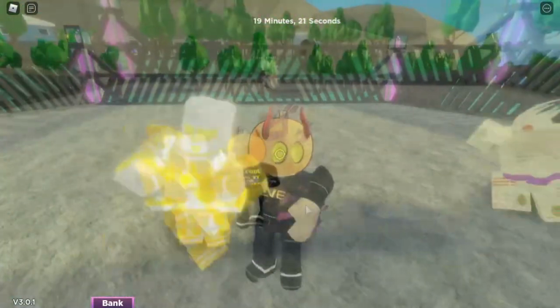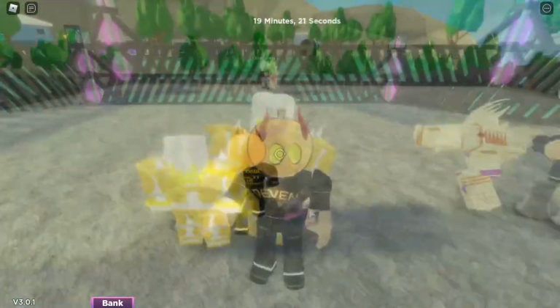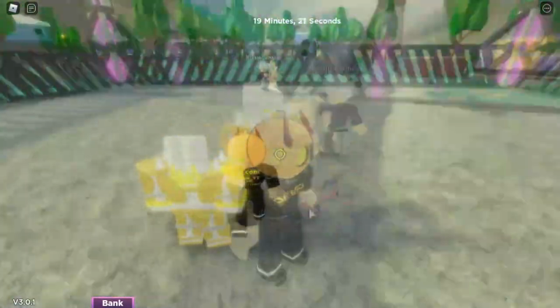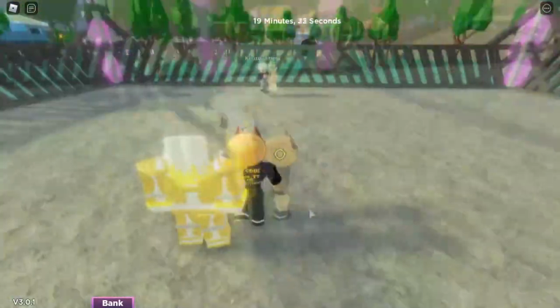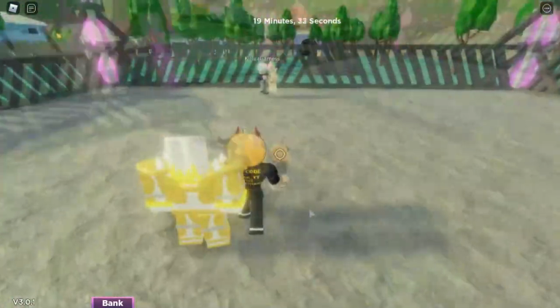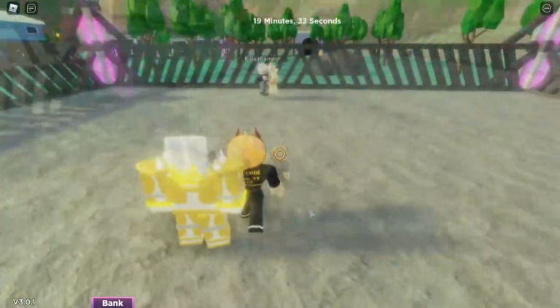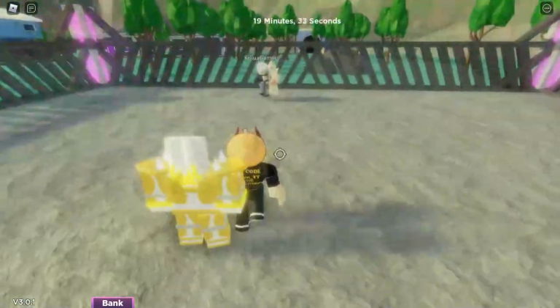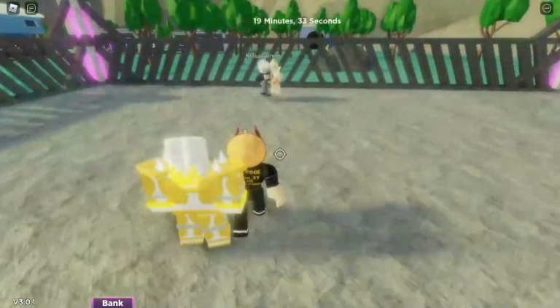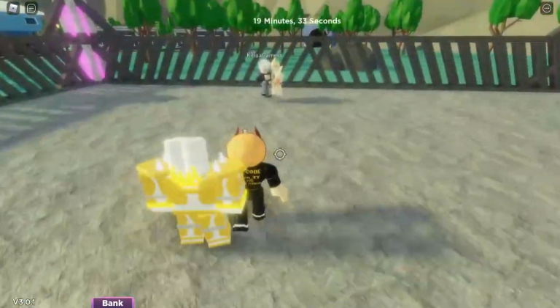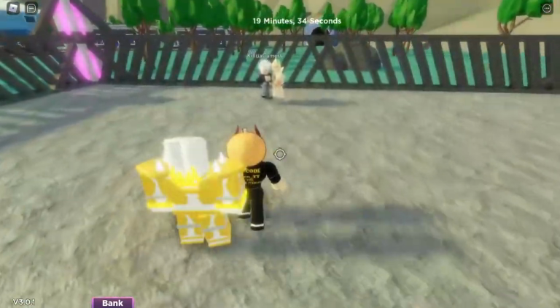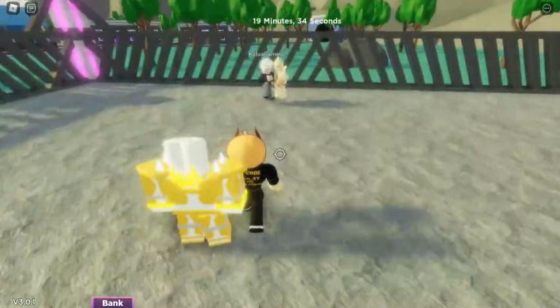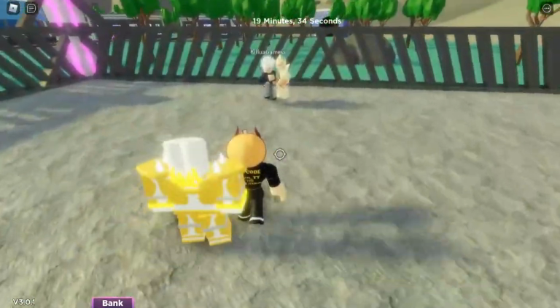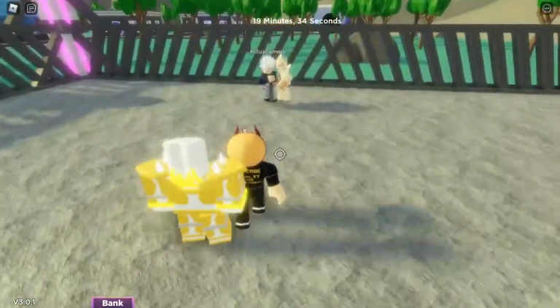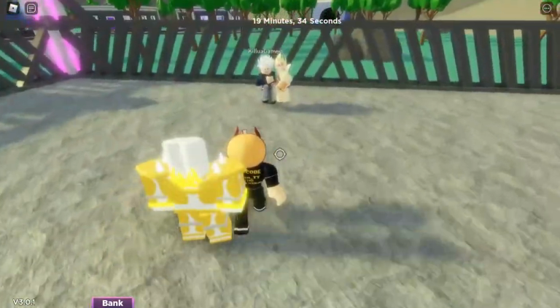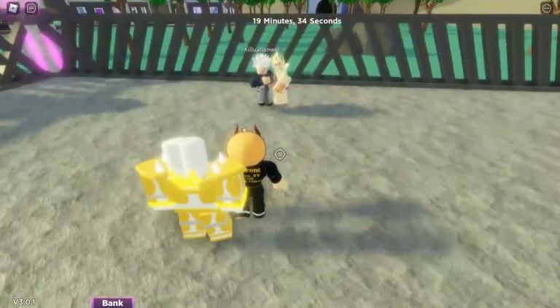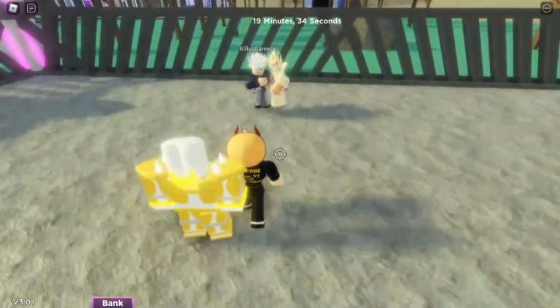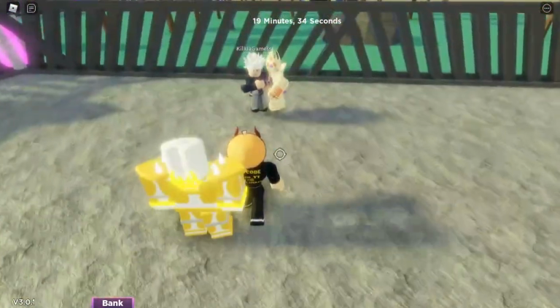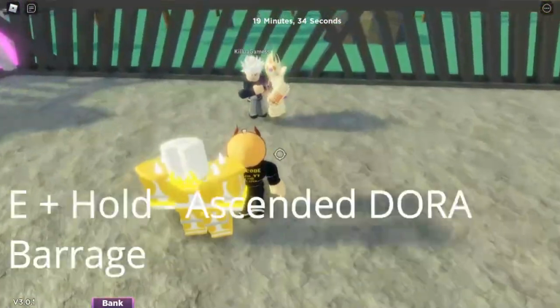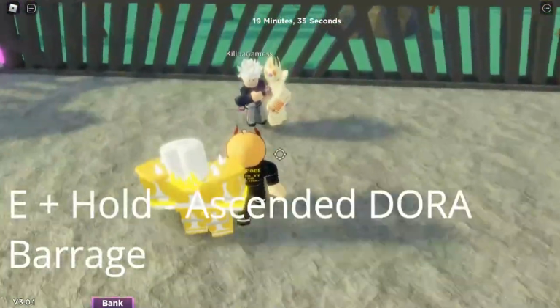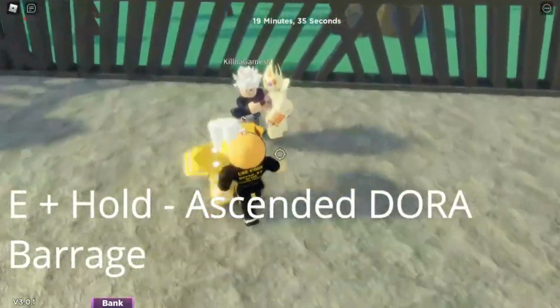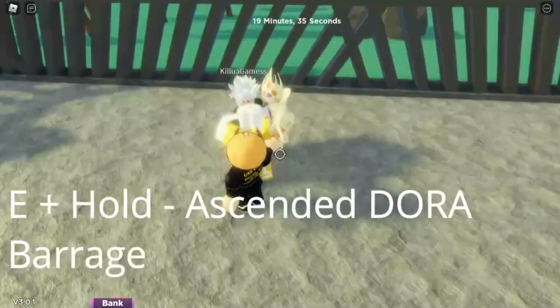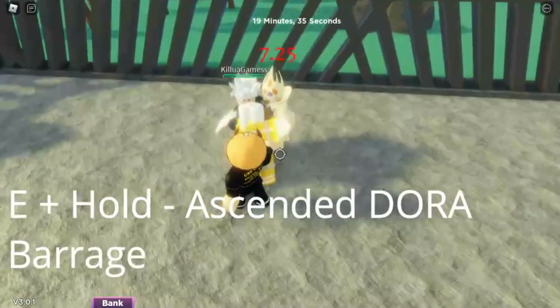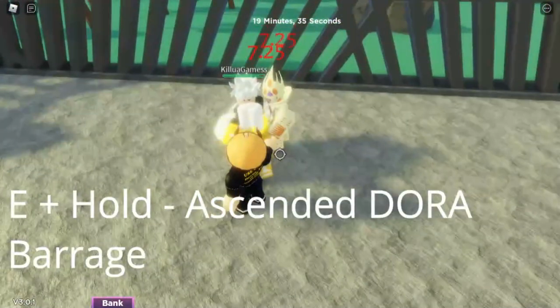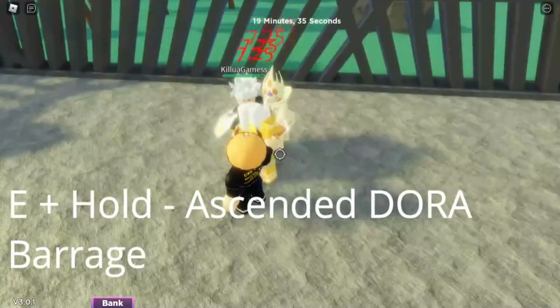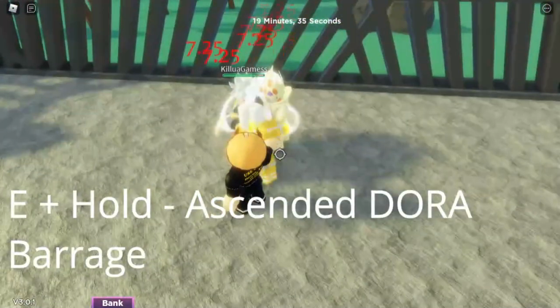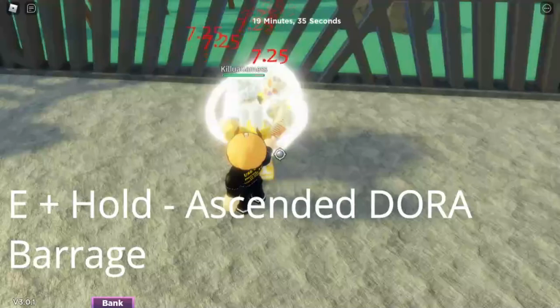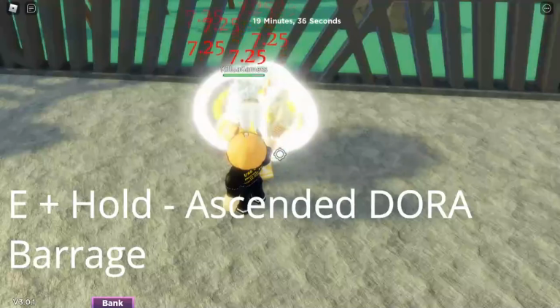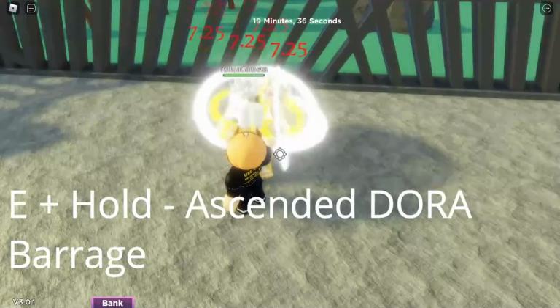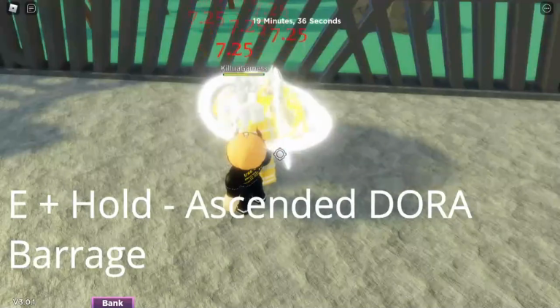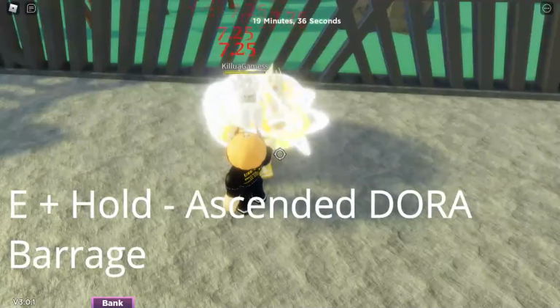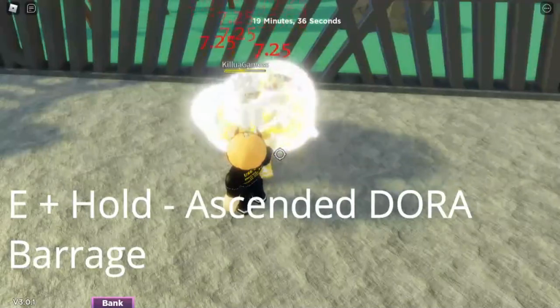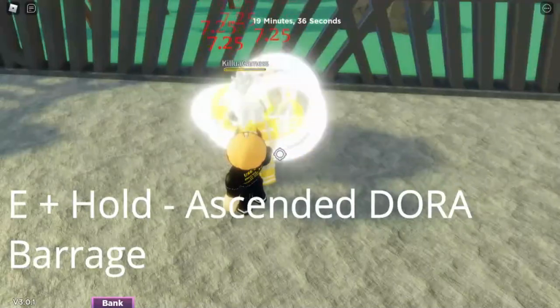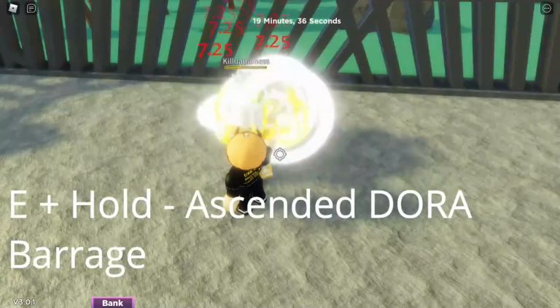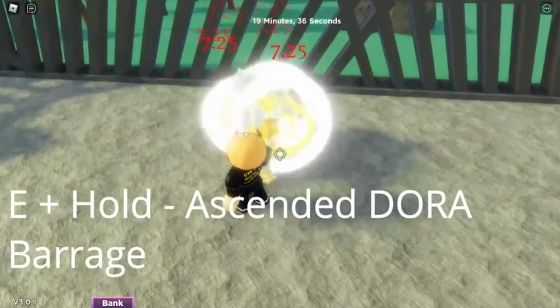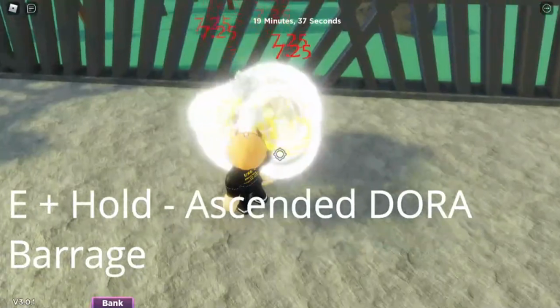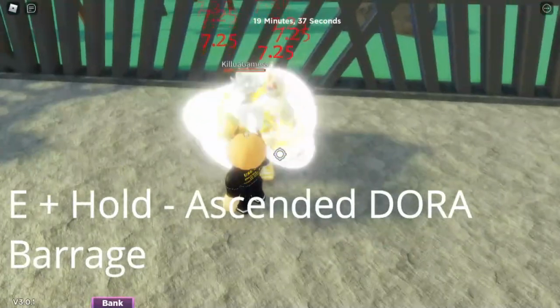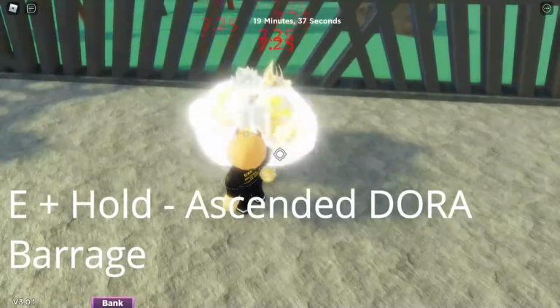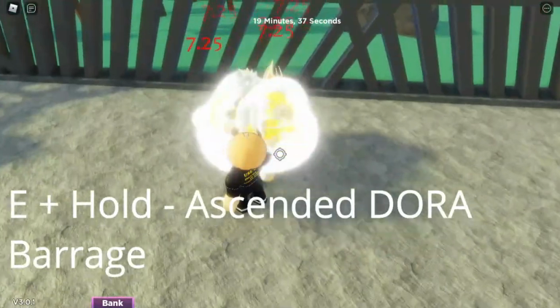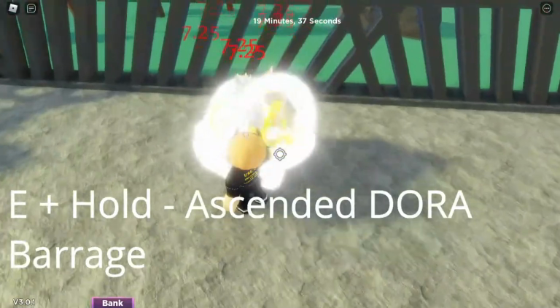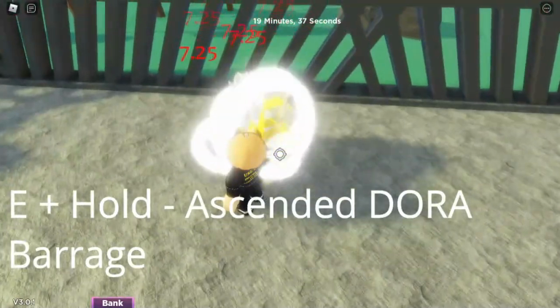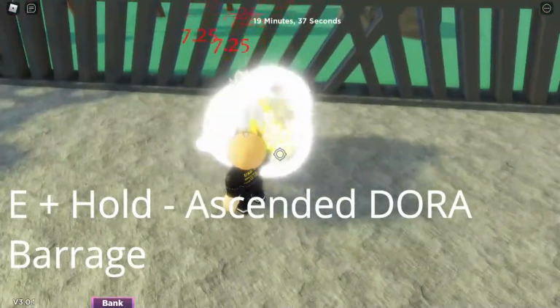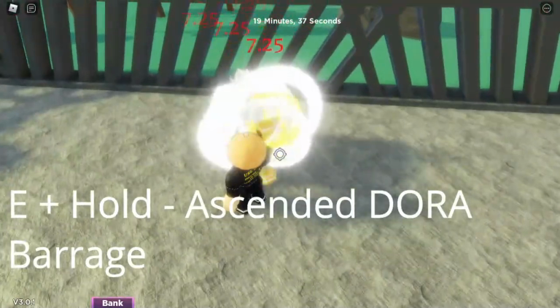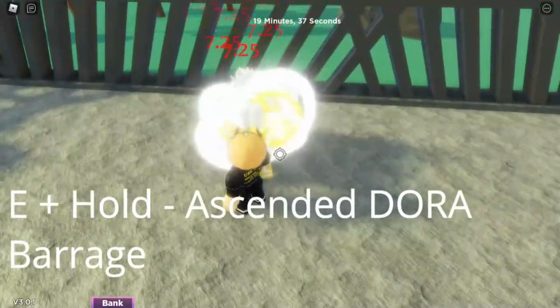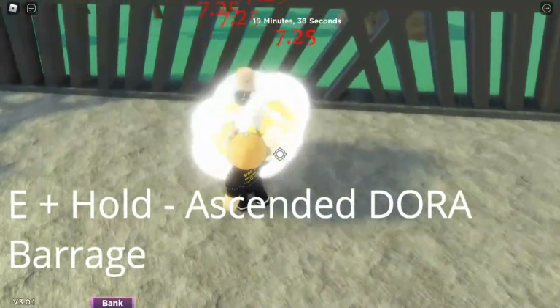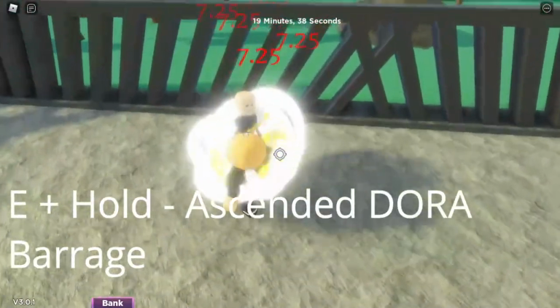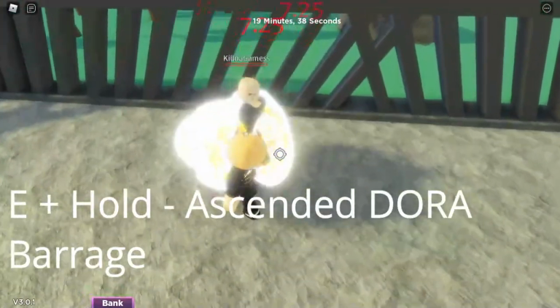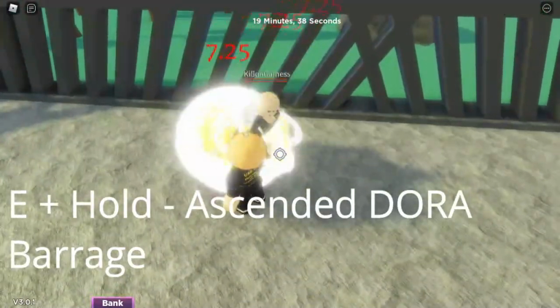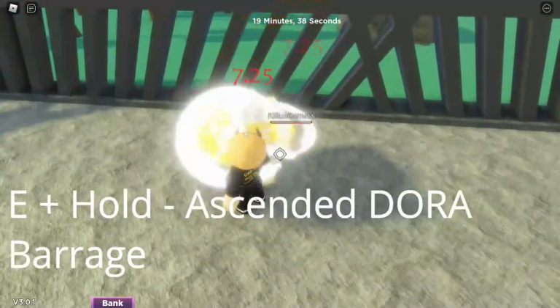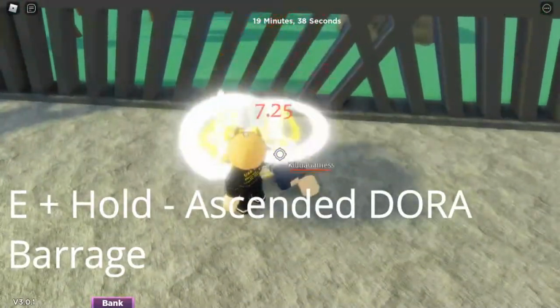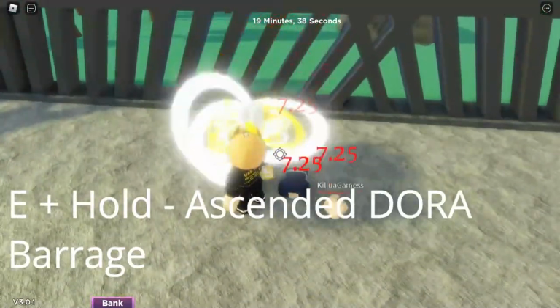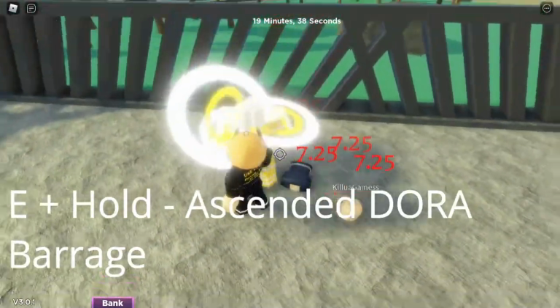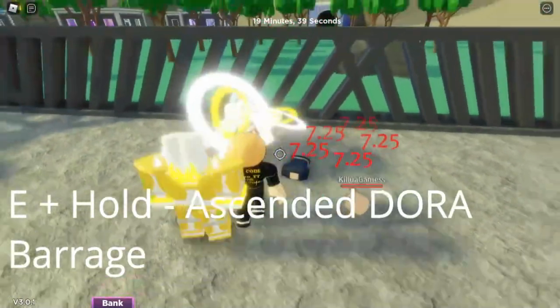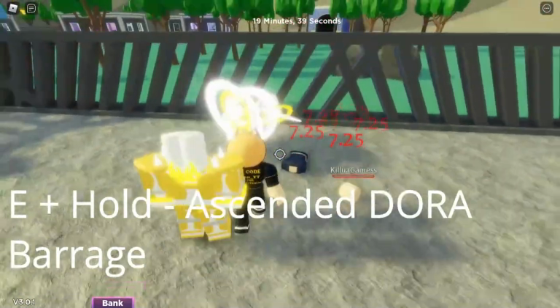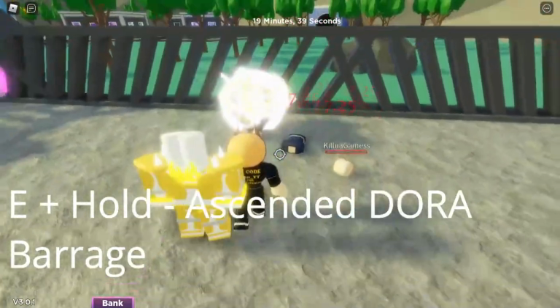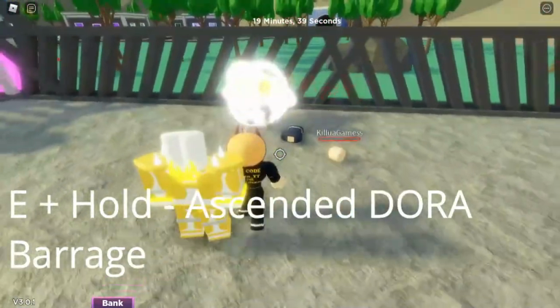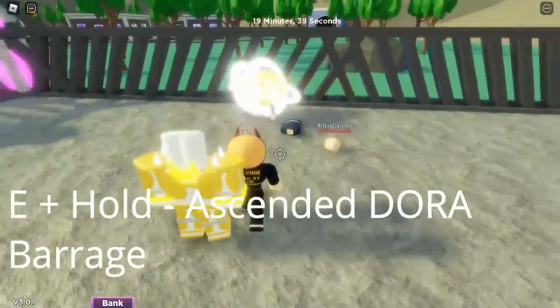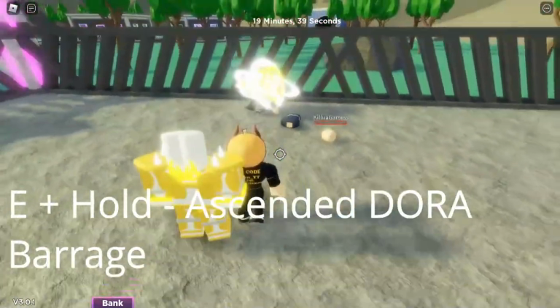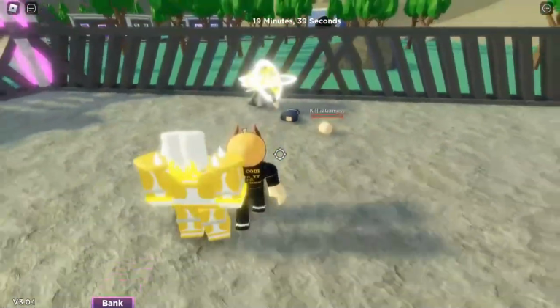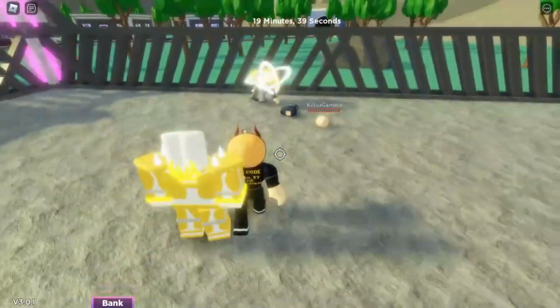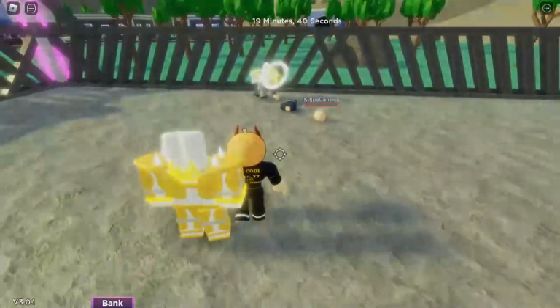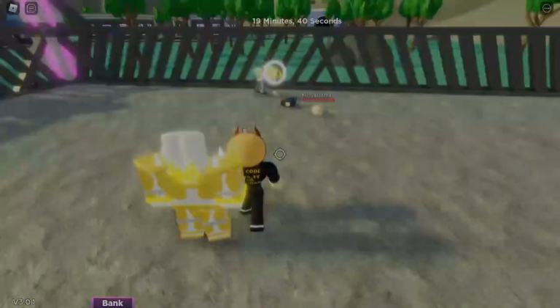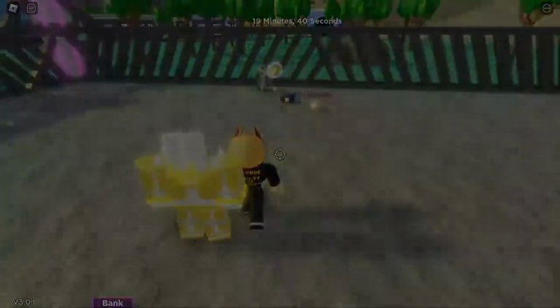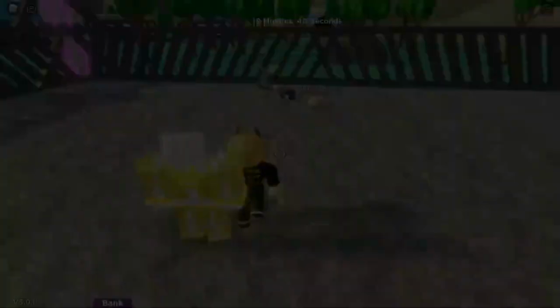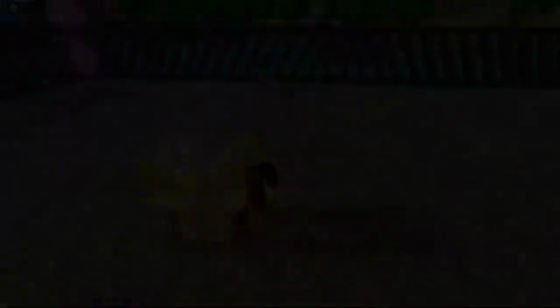So the first move is Ascended Aura Barrage. You hold E. It does a crap ton of damage — basically, it instant kills anyone you fight.